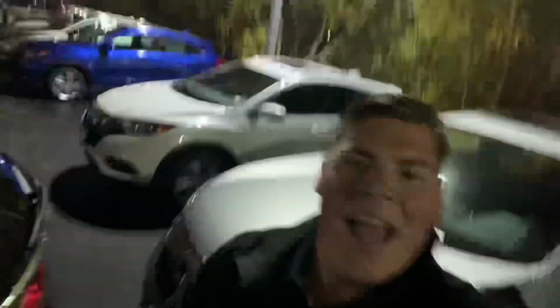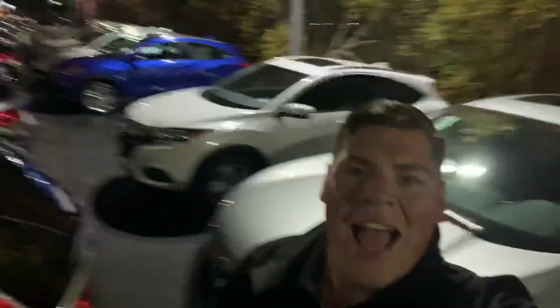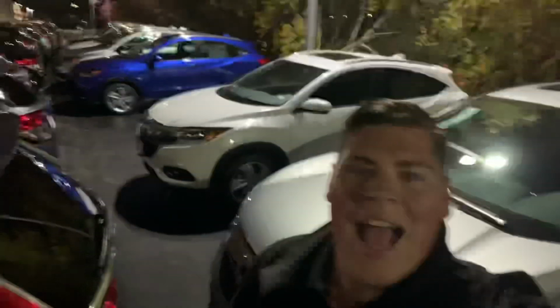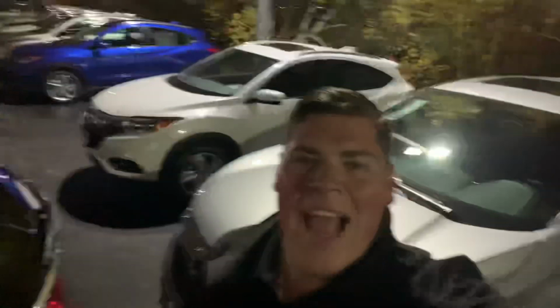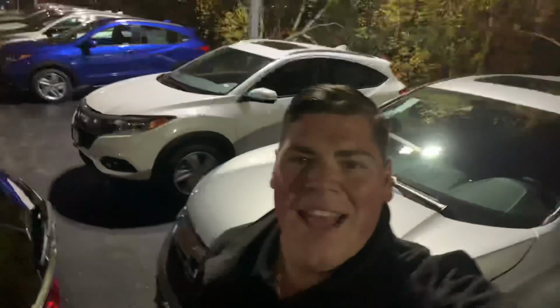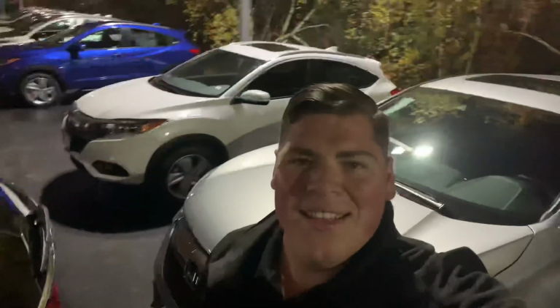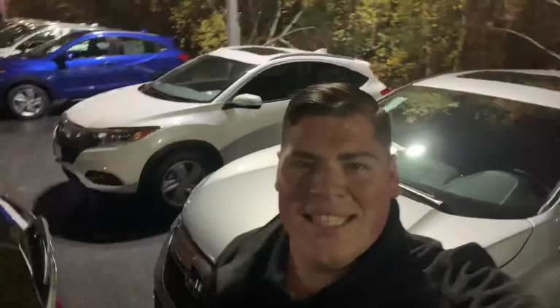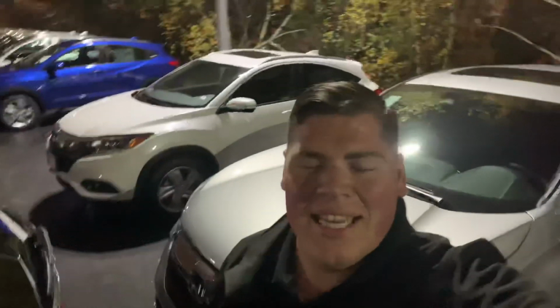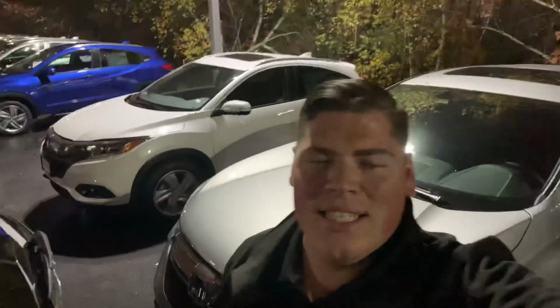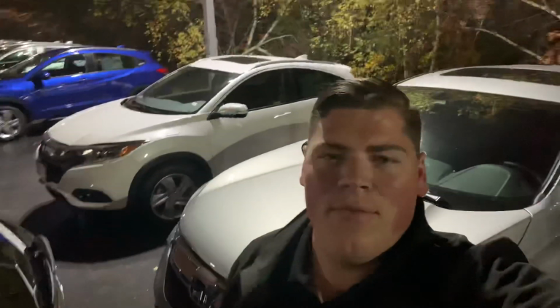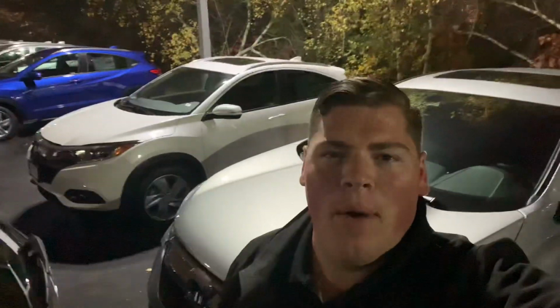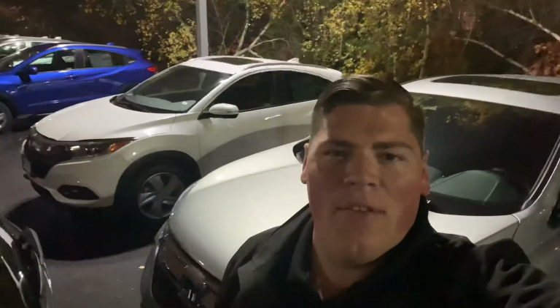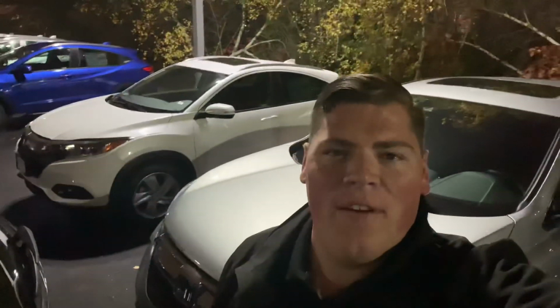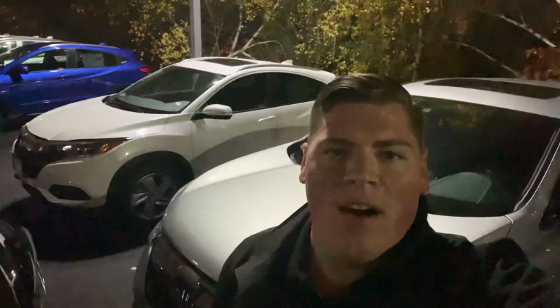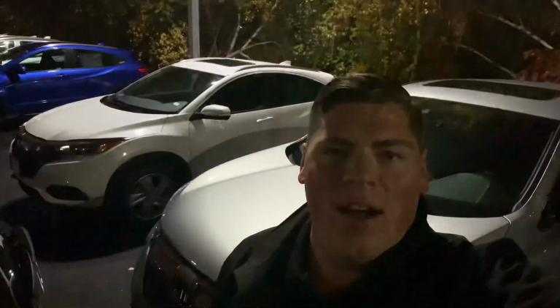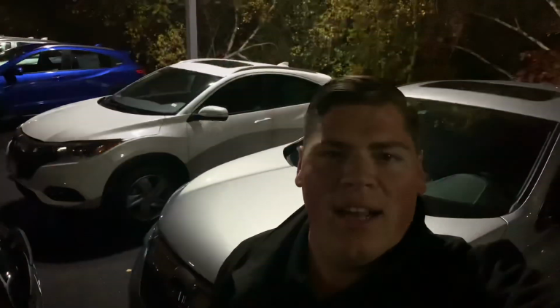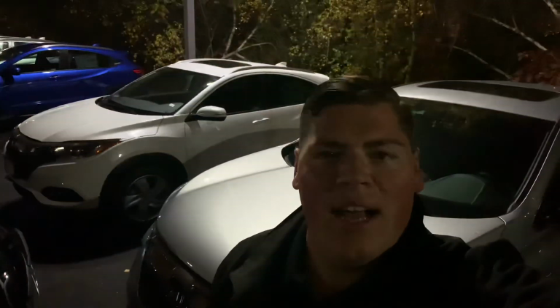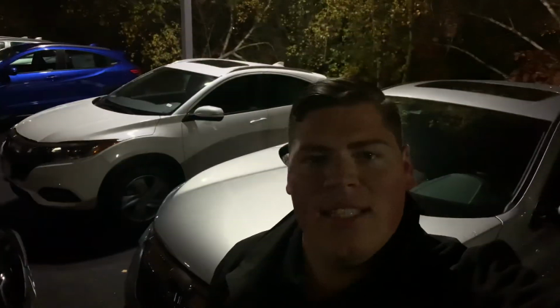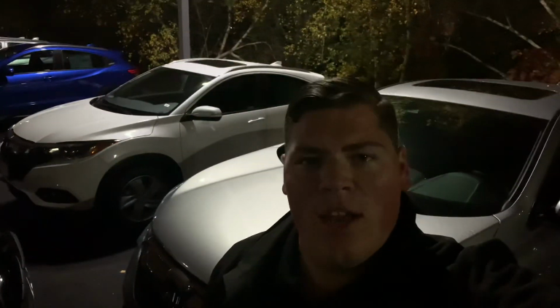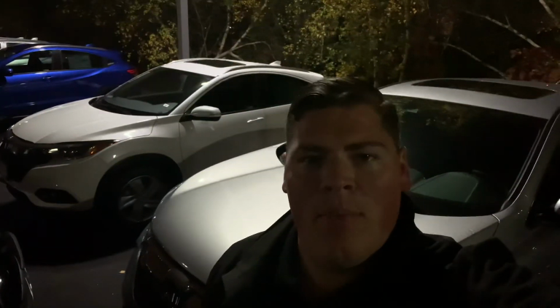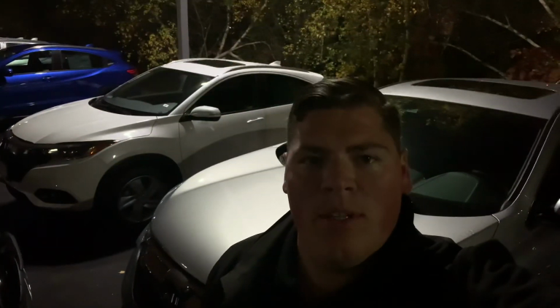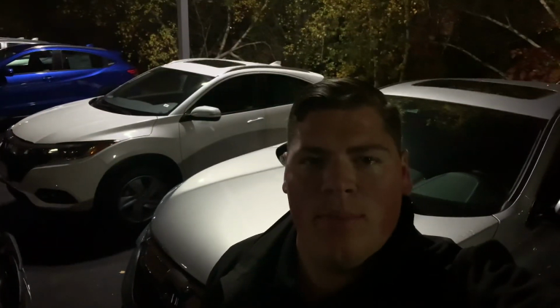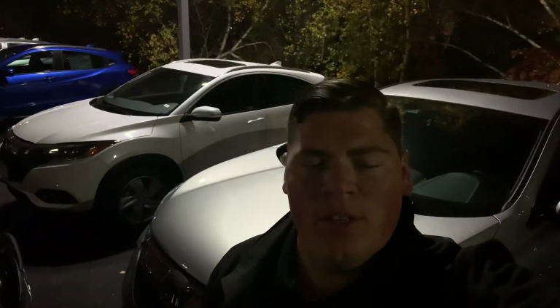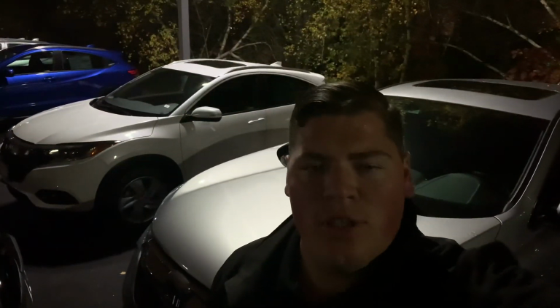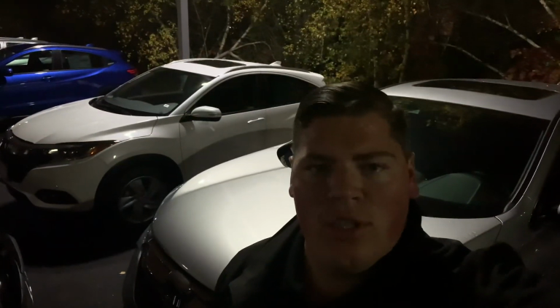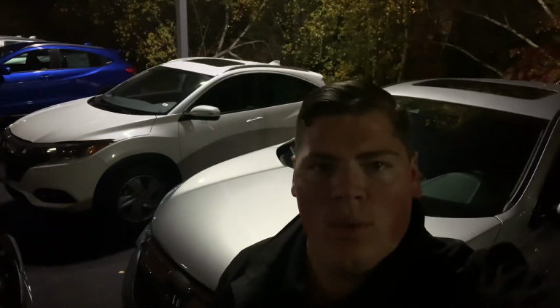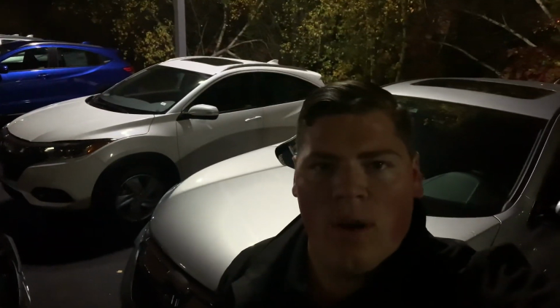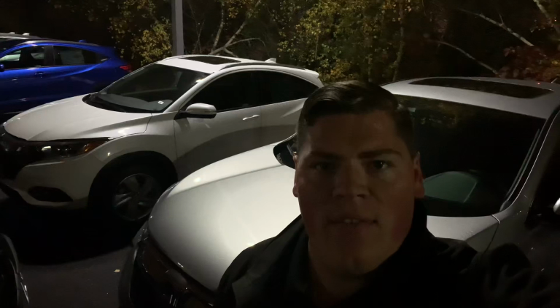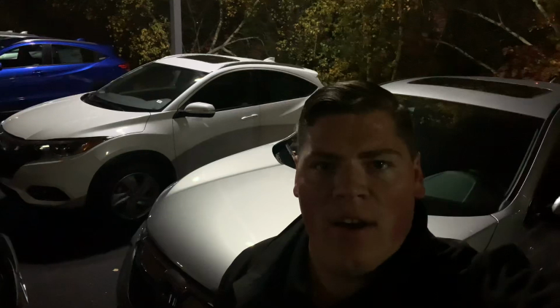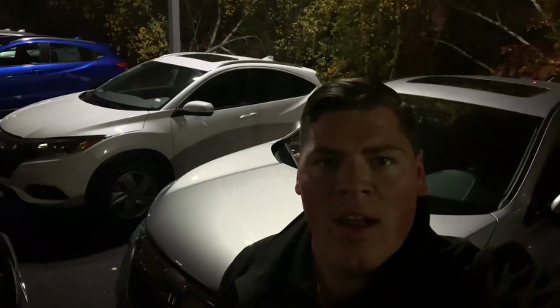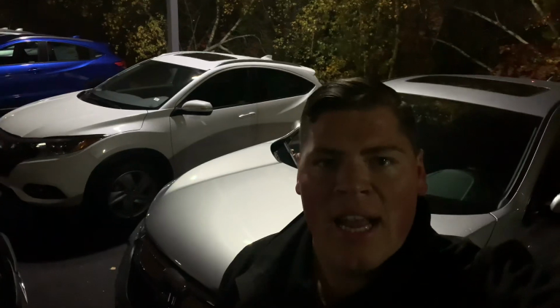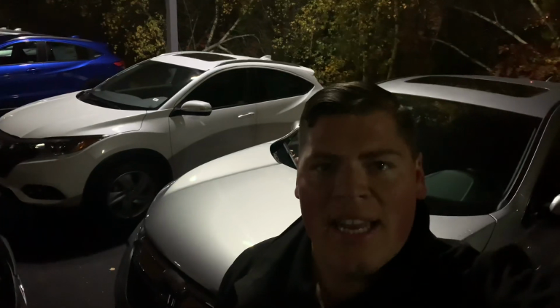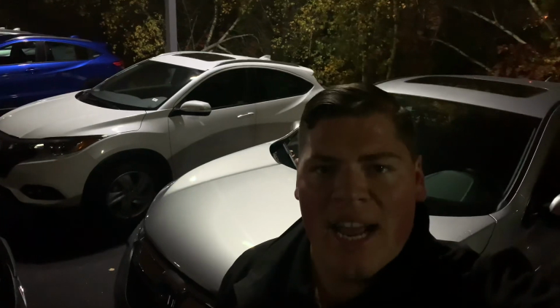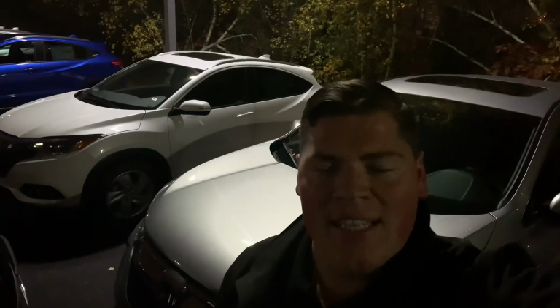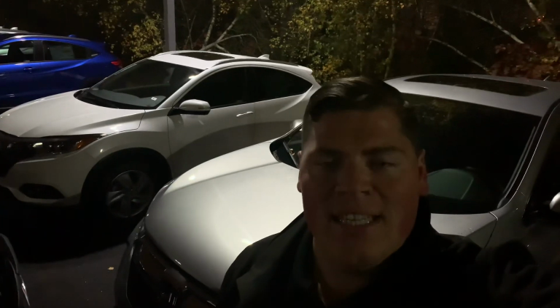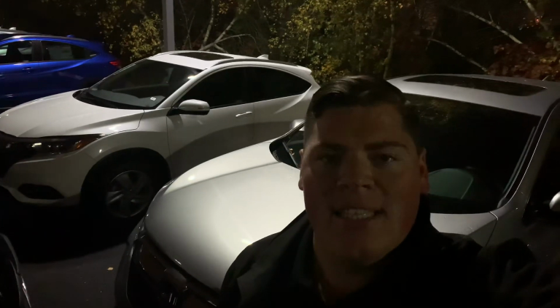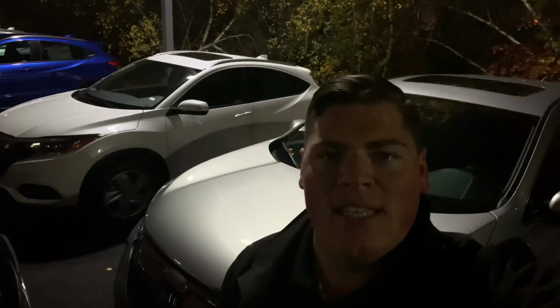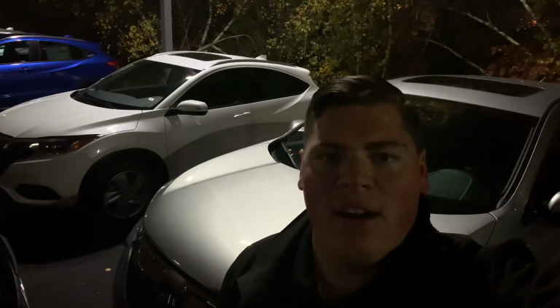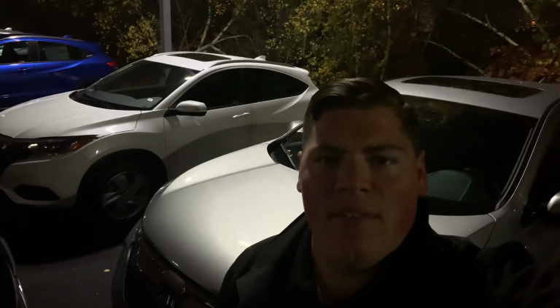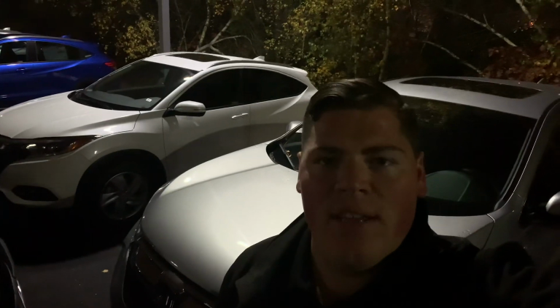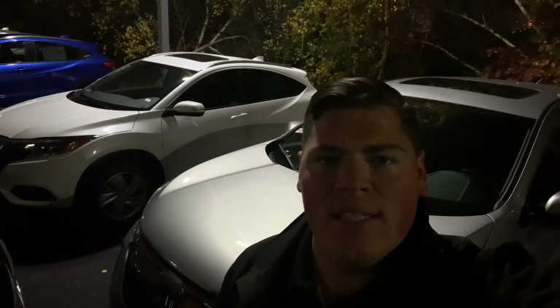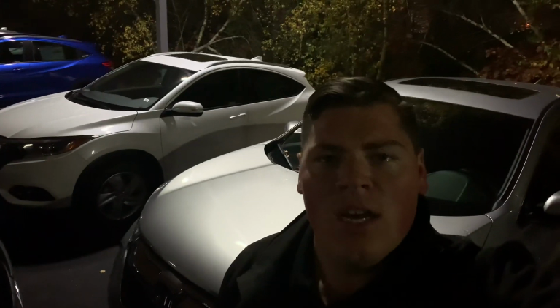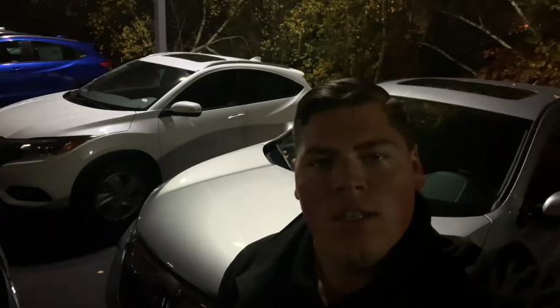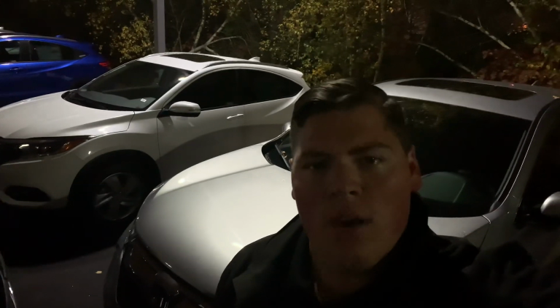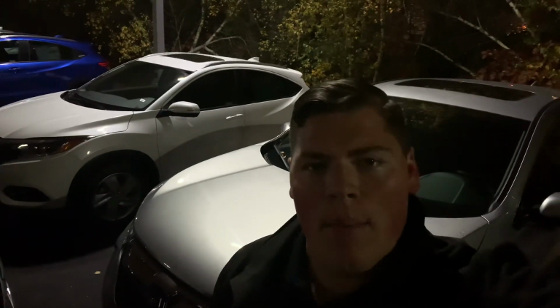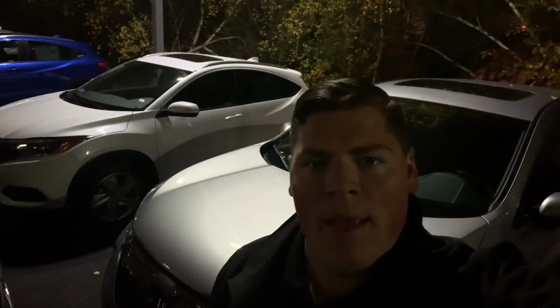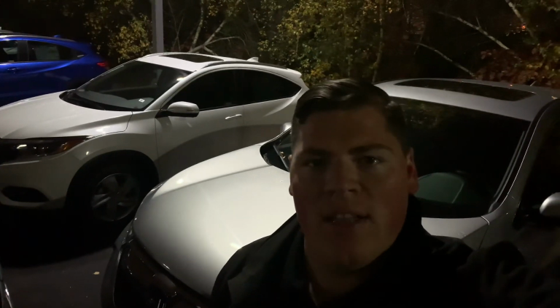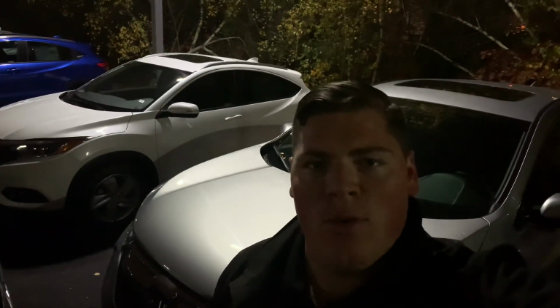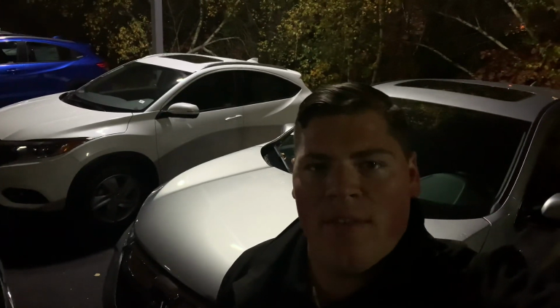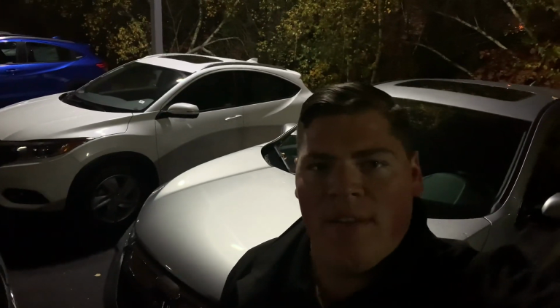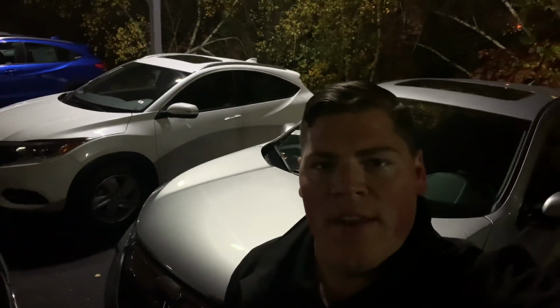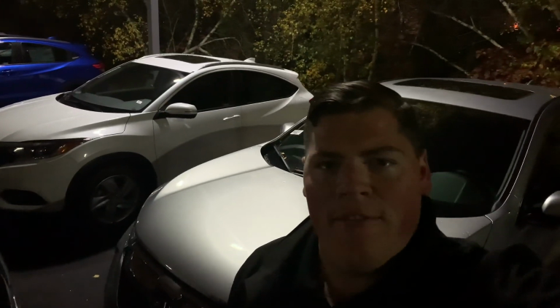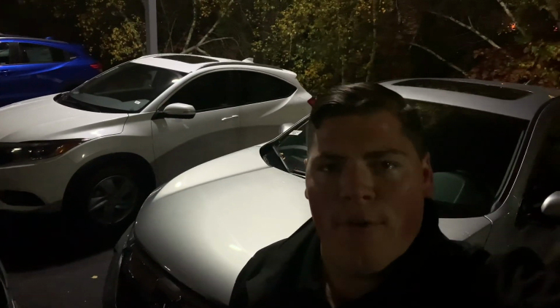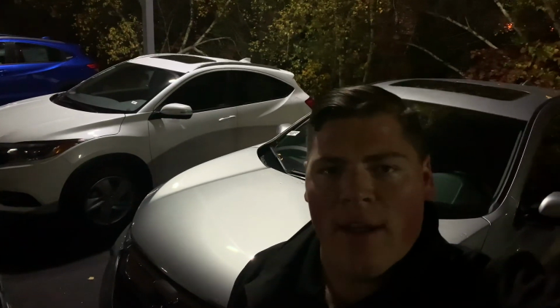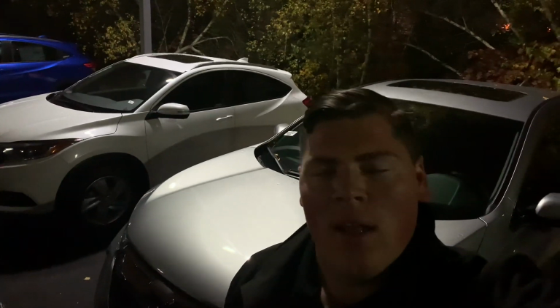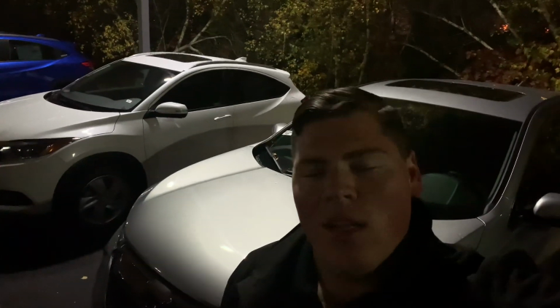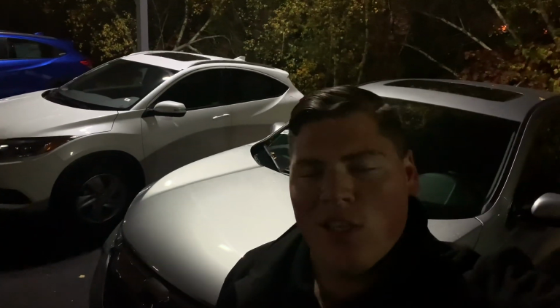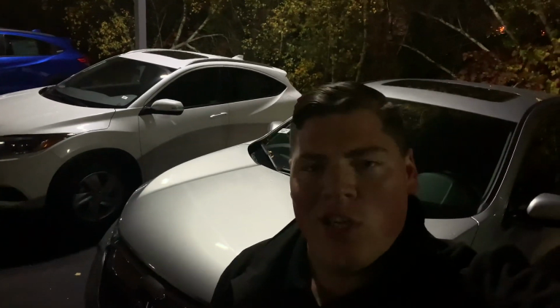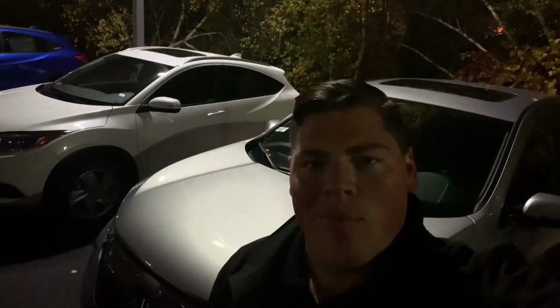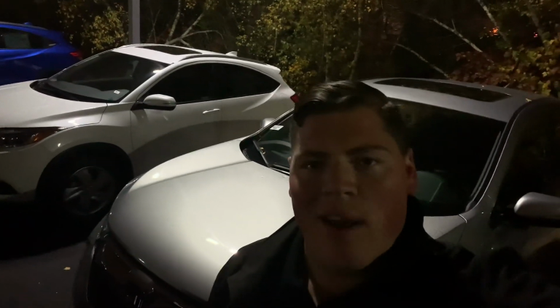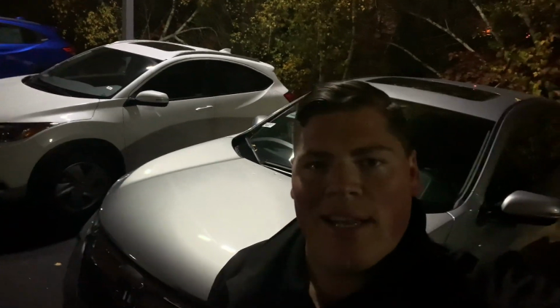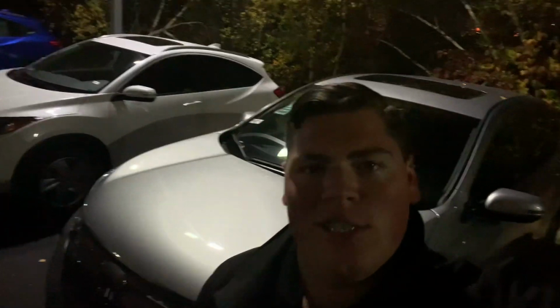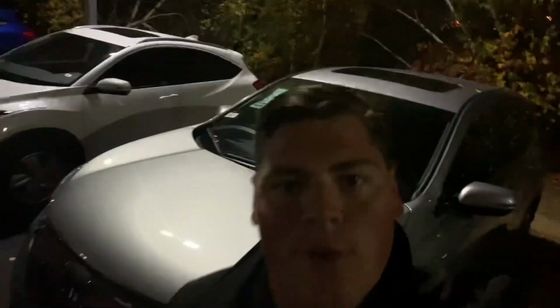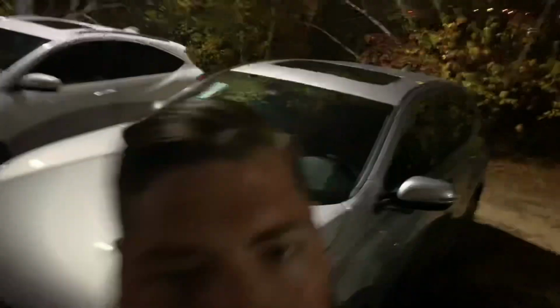Hey, this is Isaac from Autofair Honda. I saw you put some interest into one of our CRVs, so I made this quick video for you. Let's jump right into it.